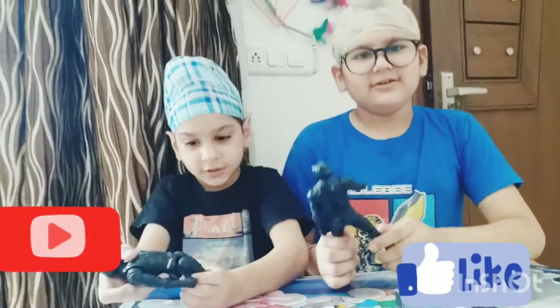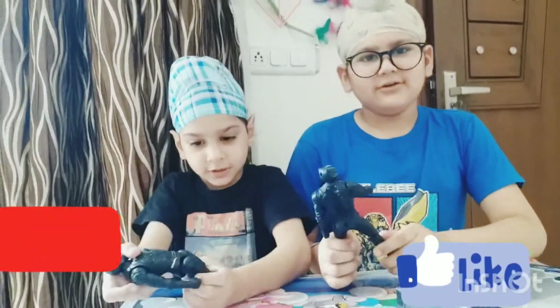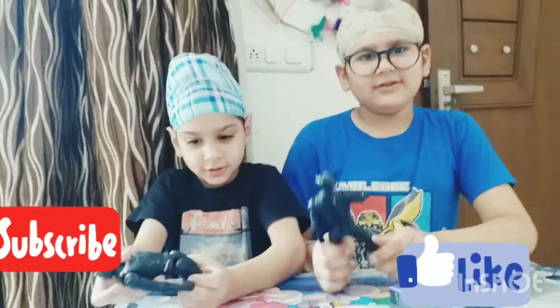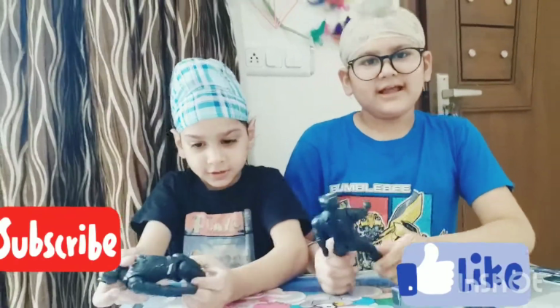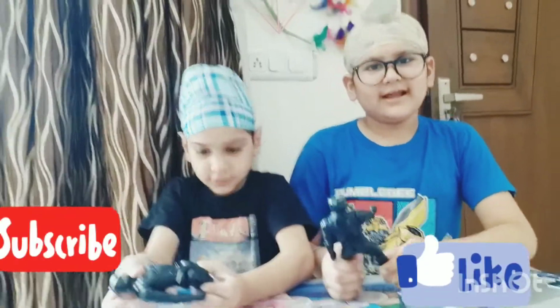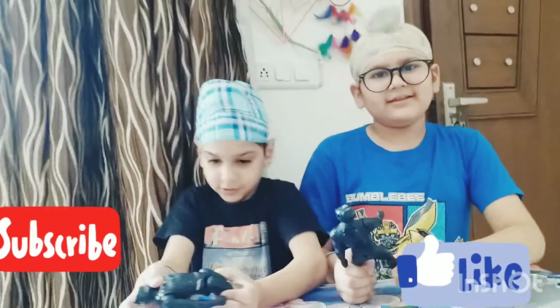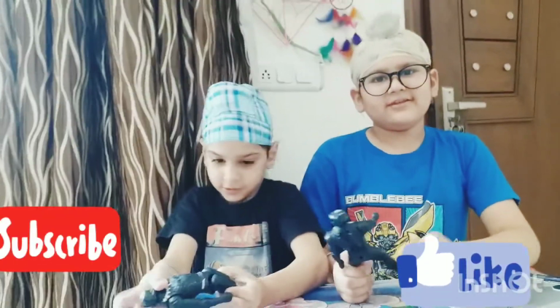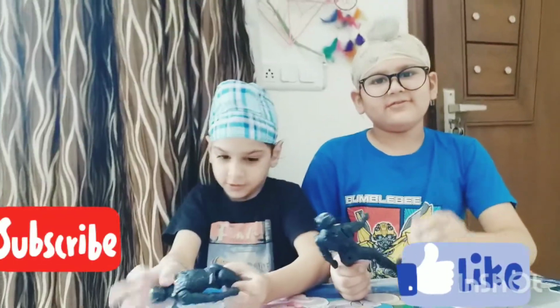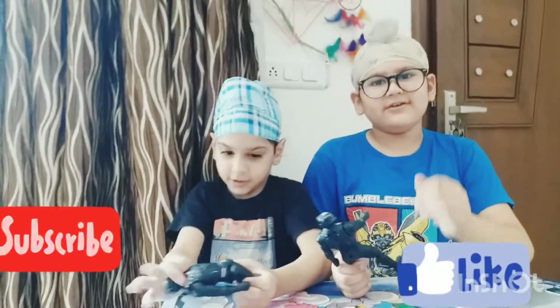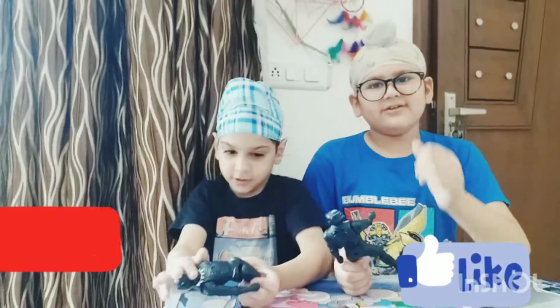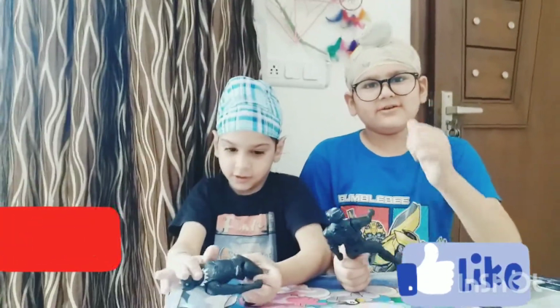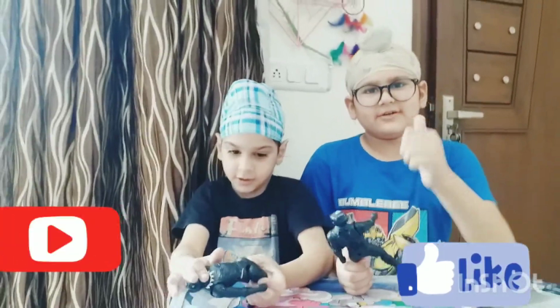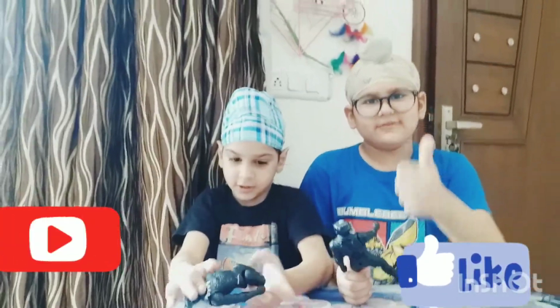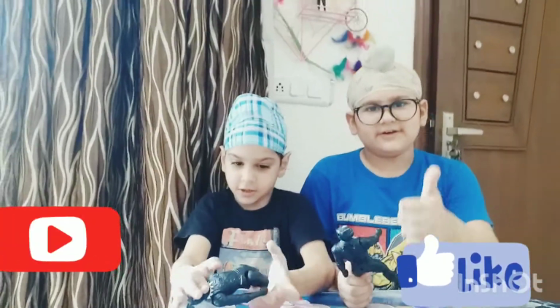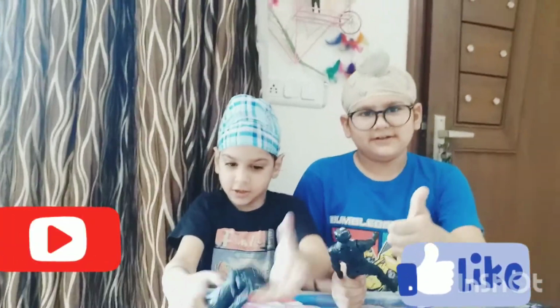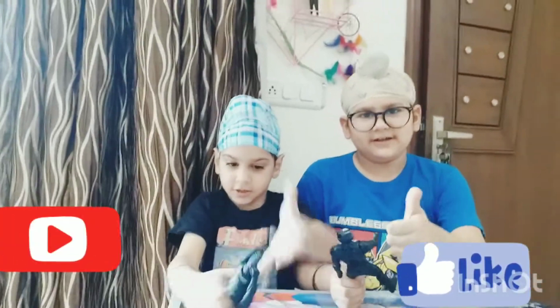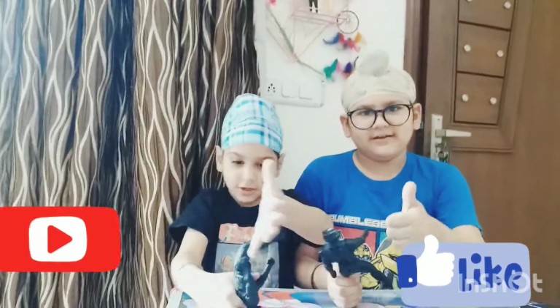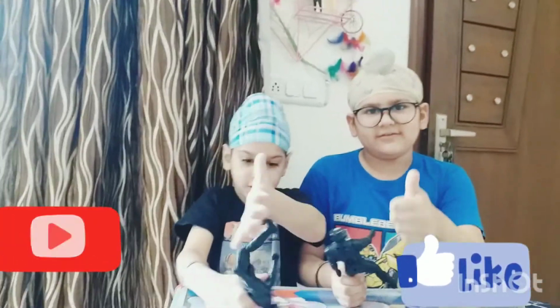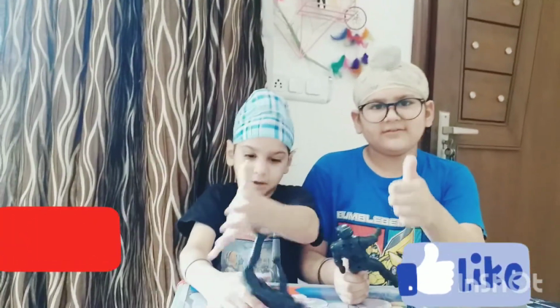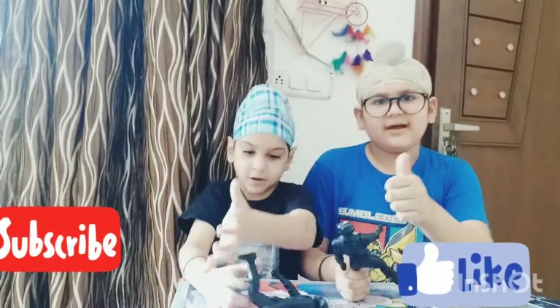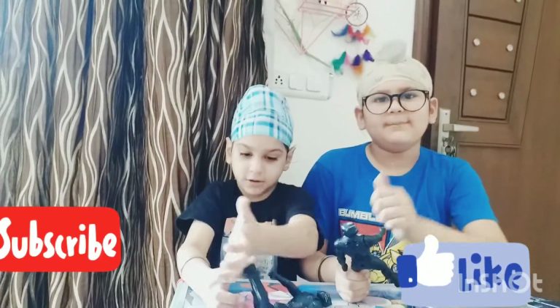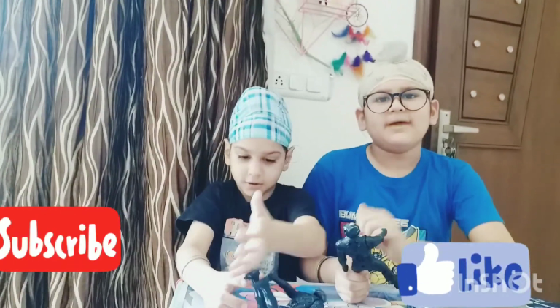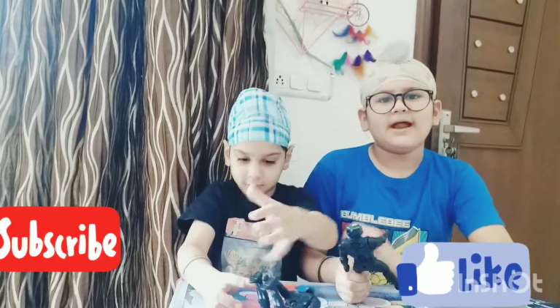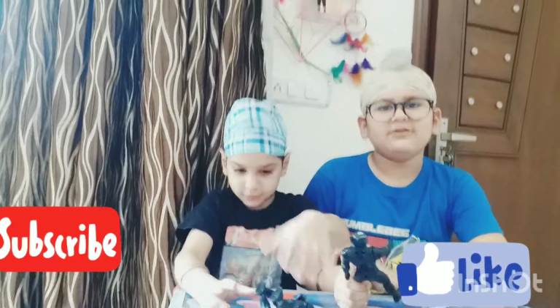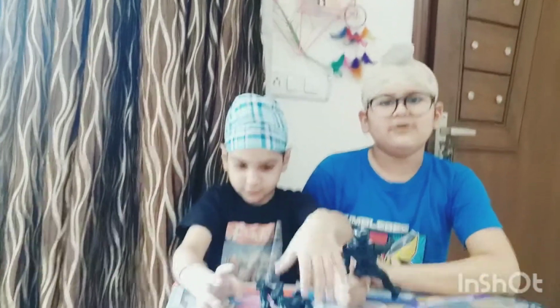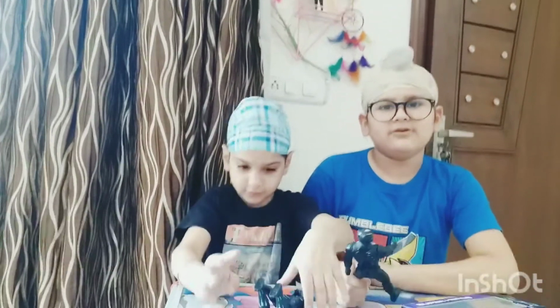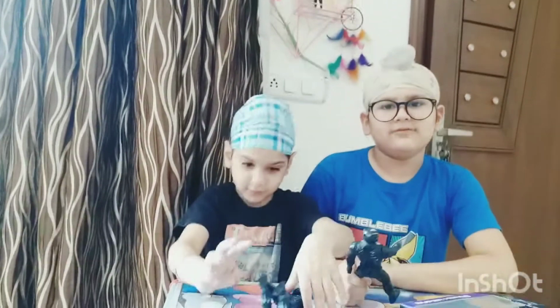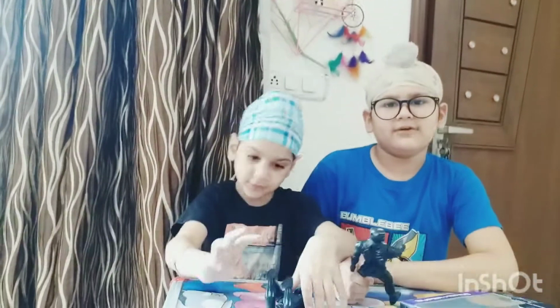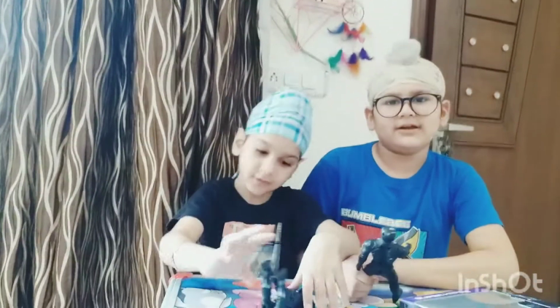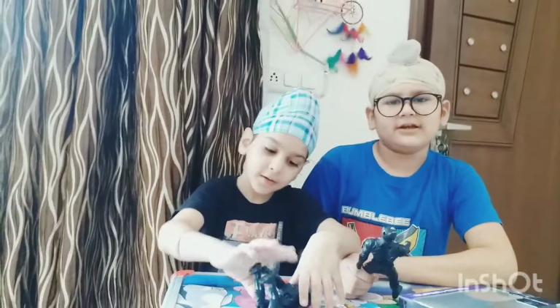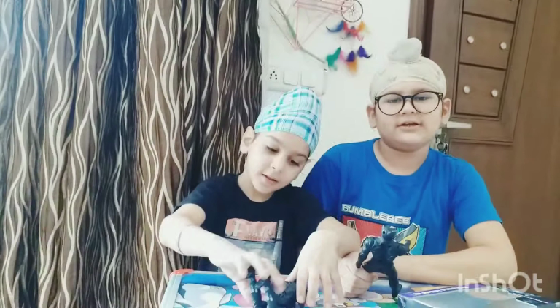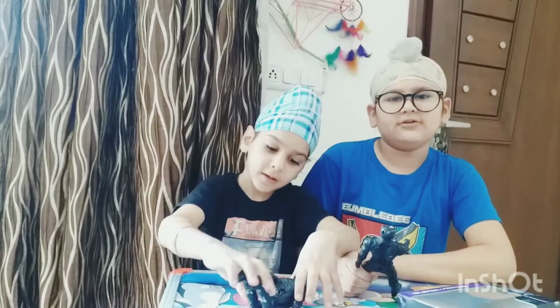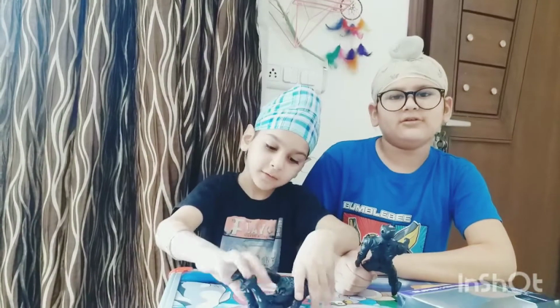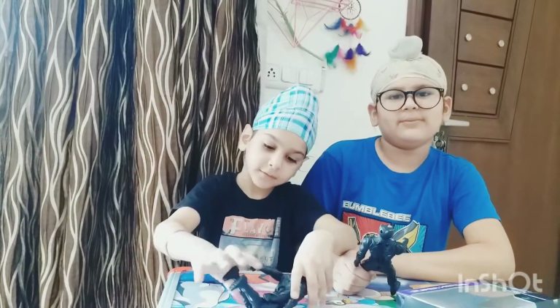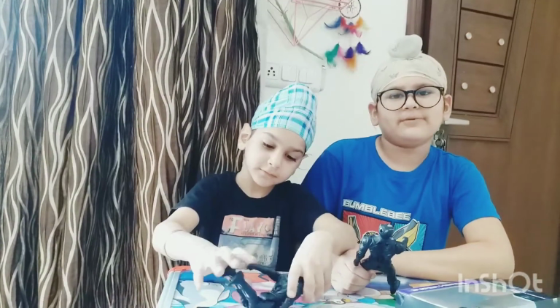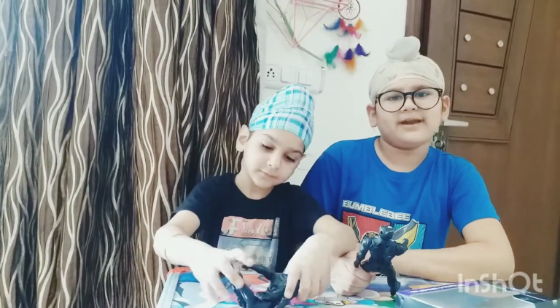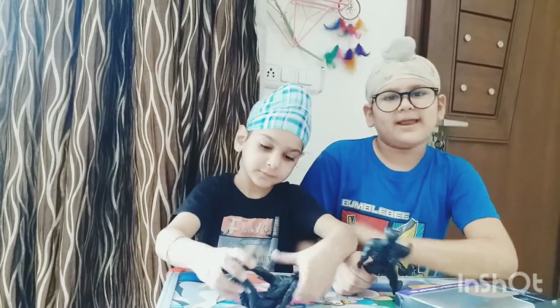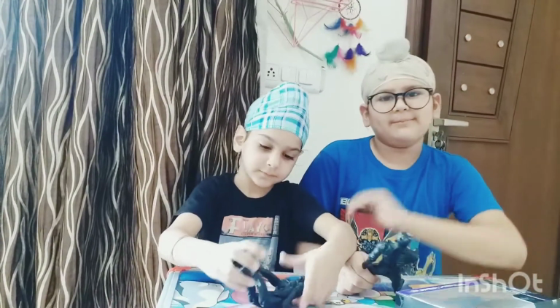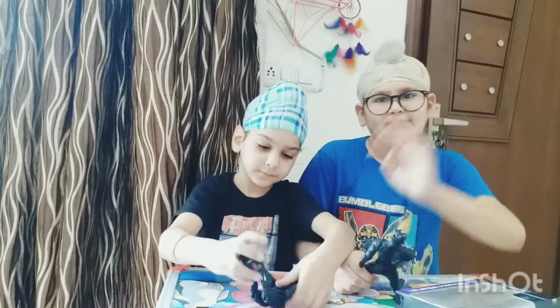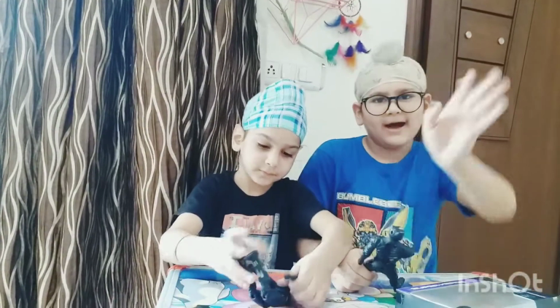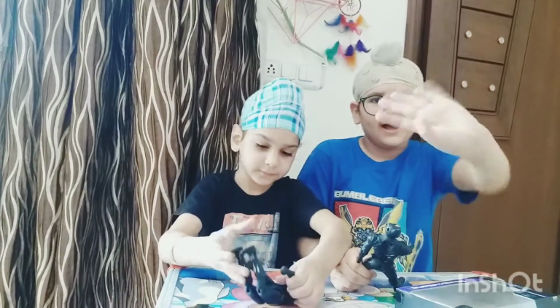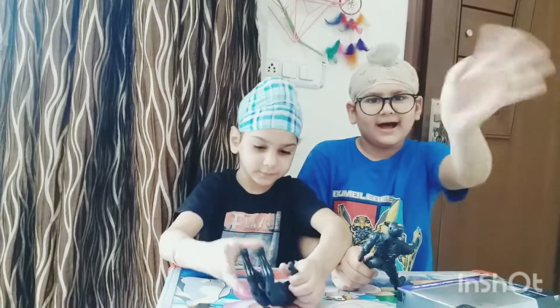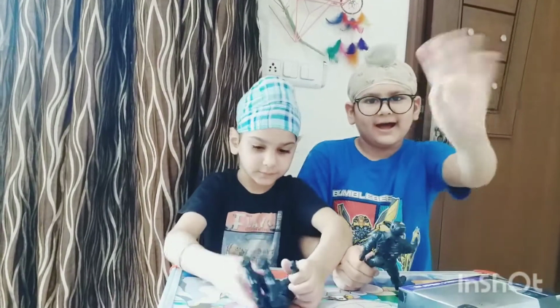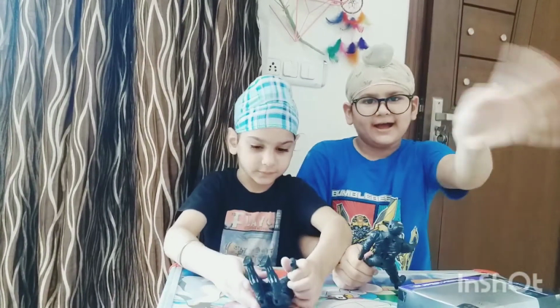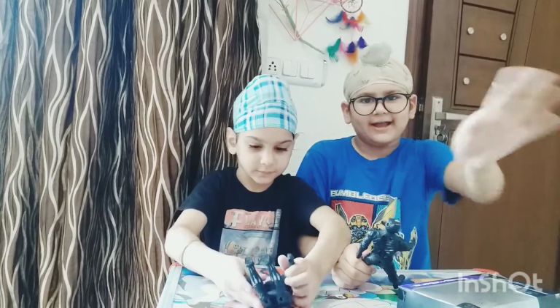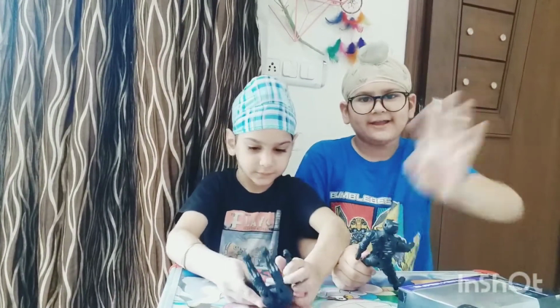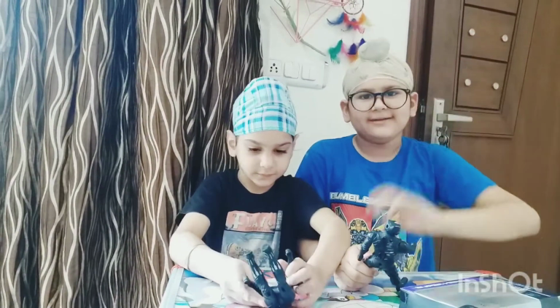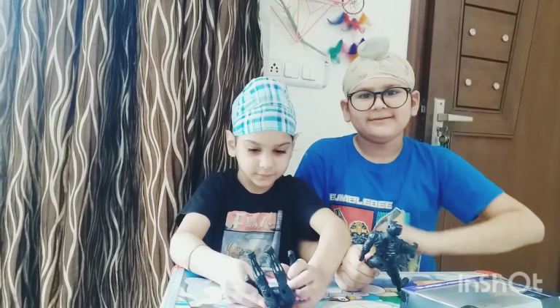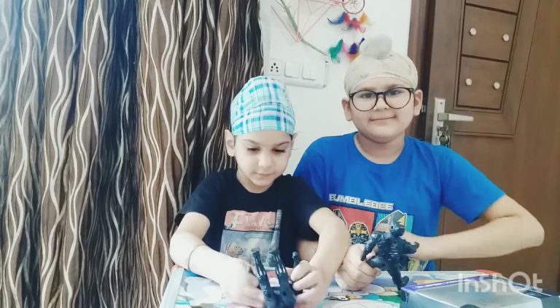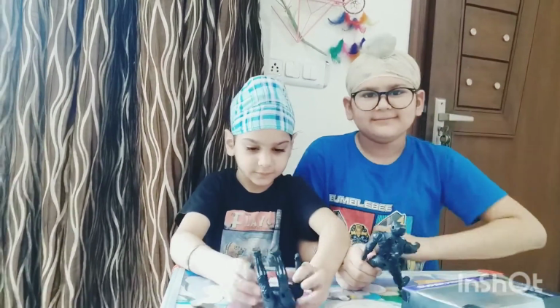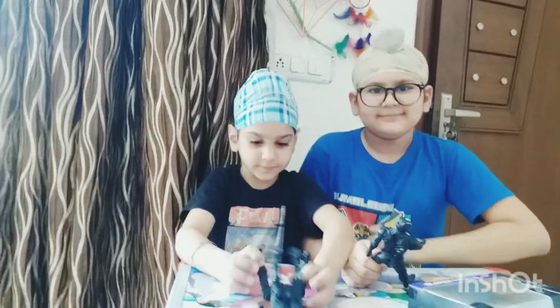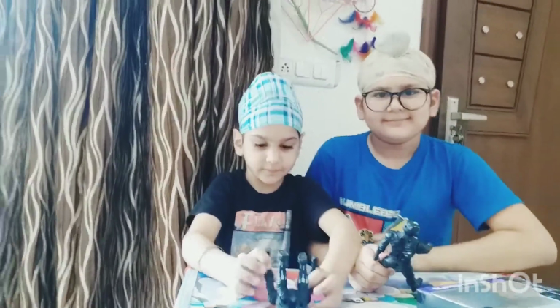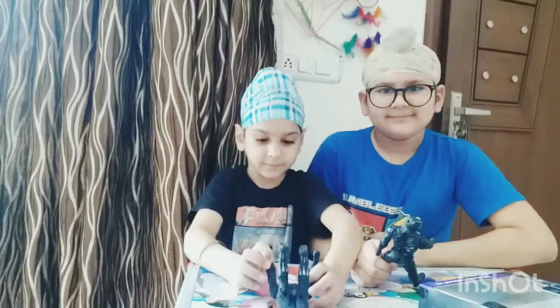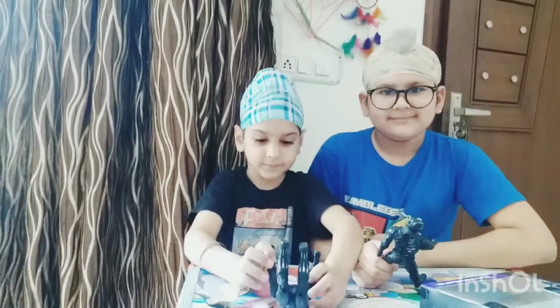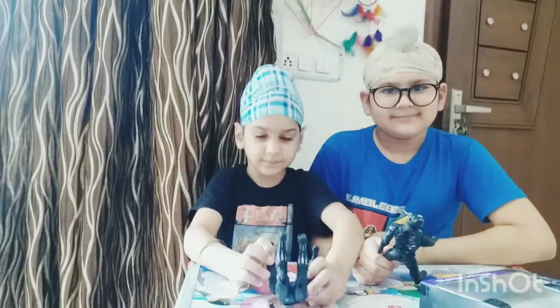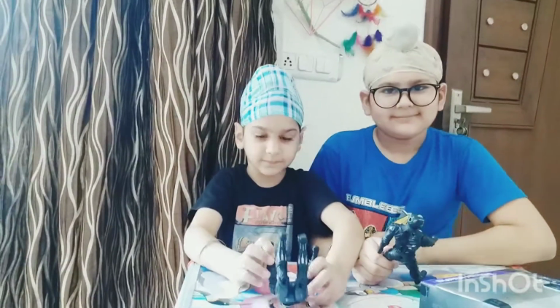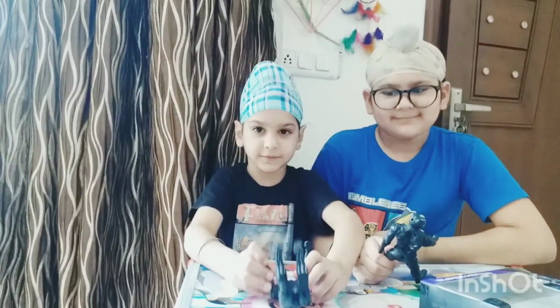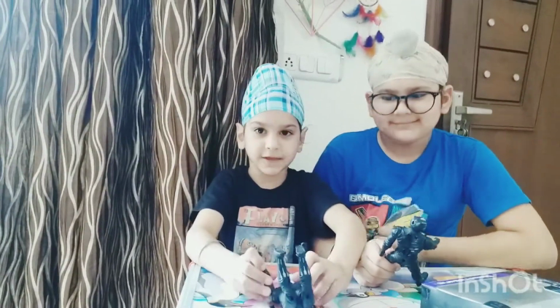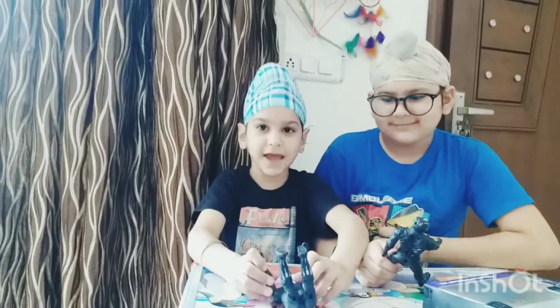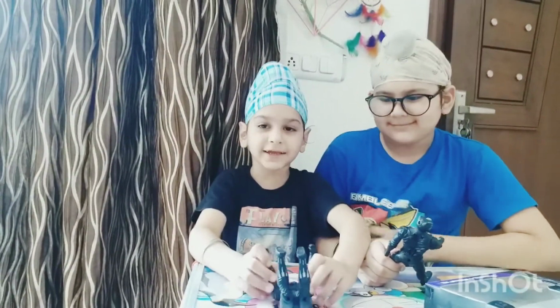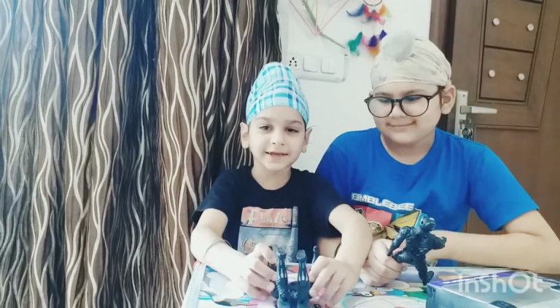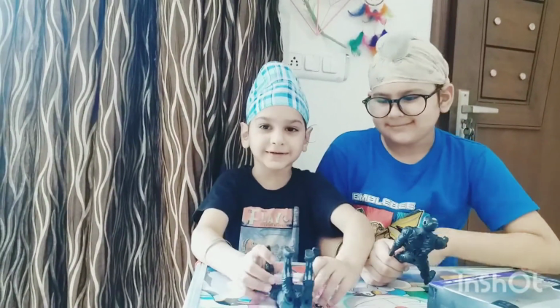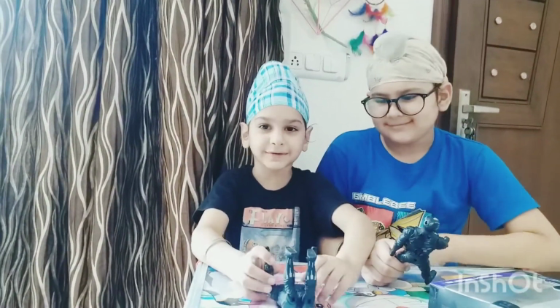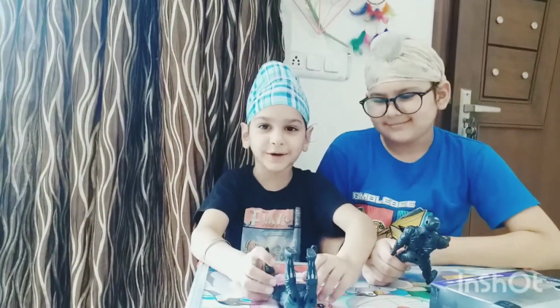If you like this video, give it a thumbs up and don't forget to subscribe. Bye! Thank you.